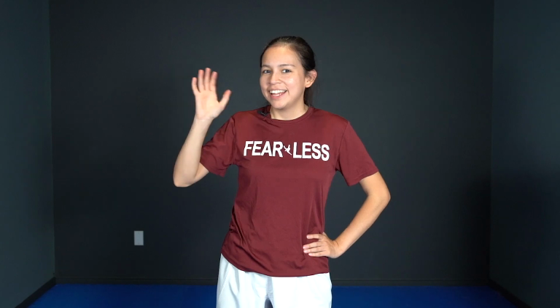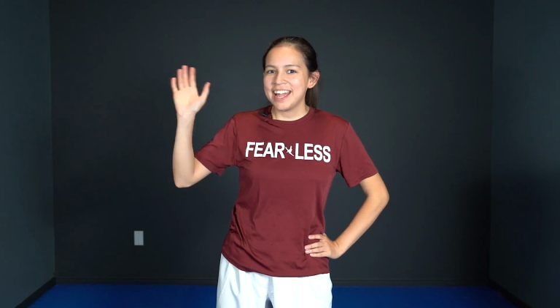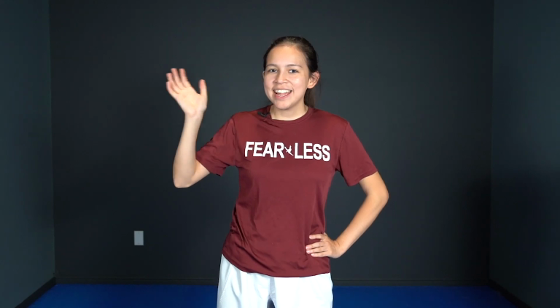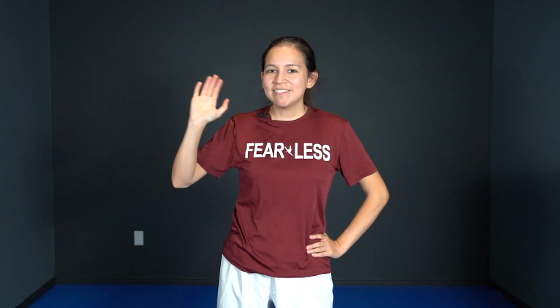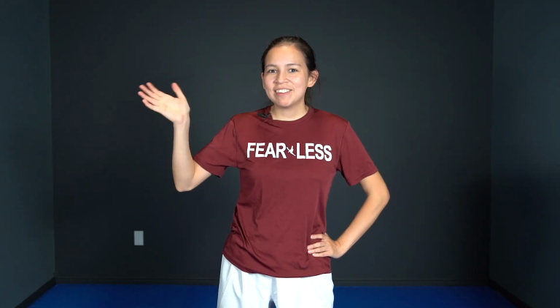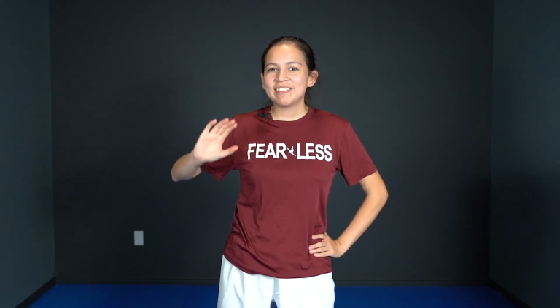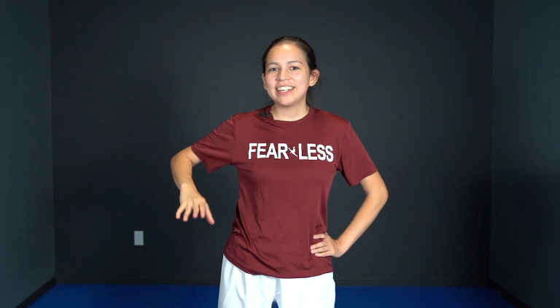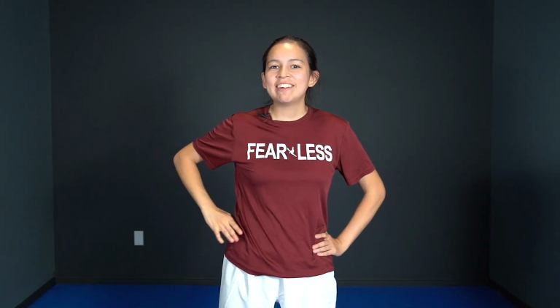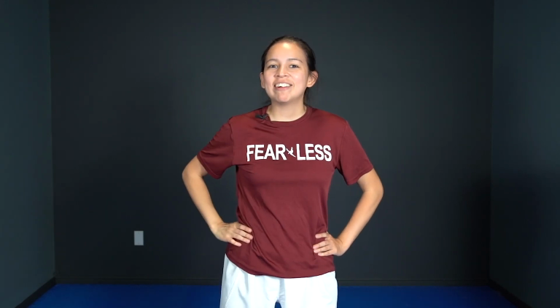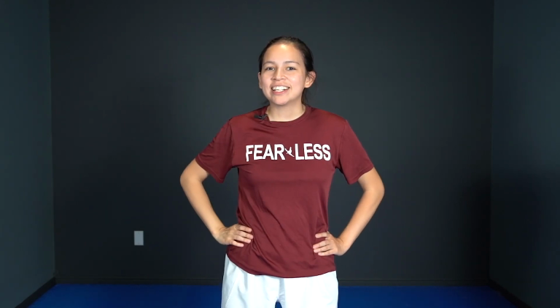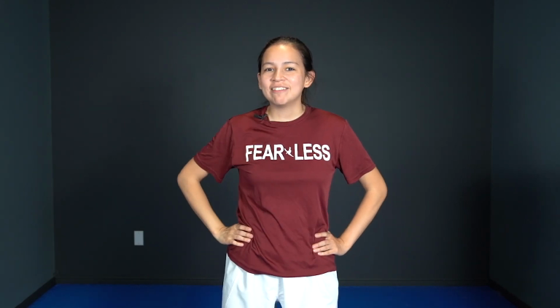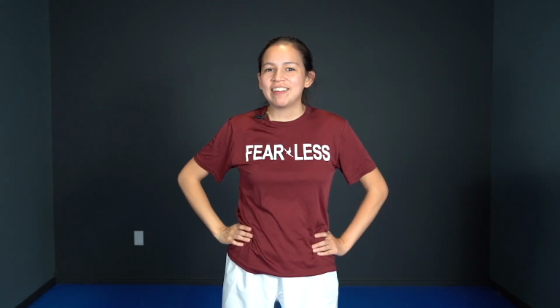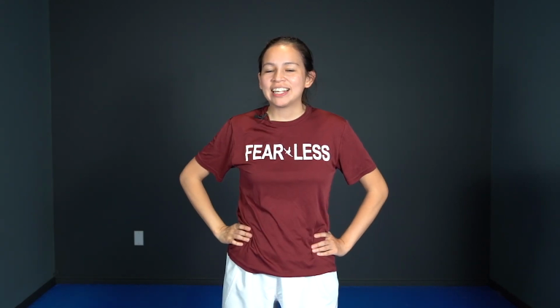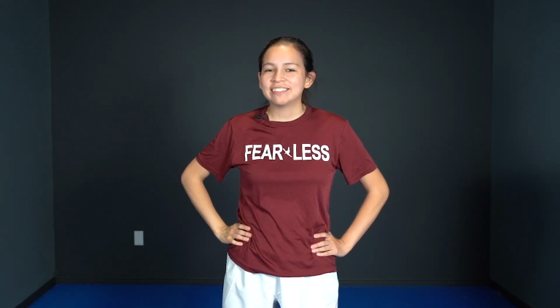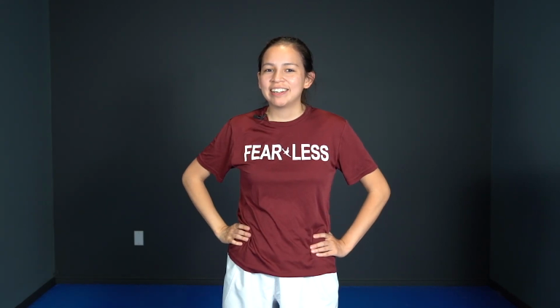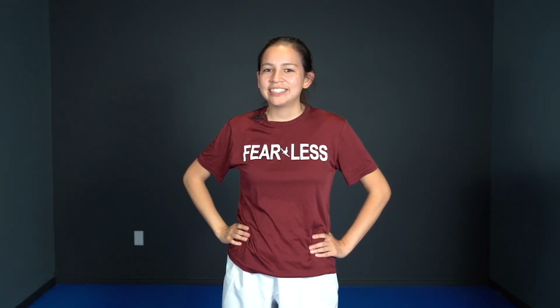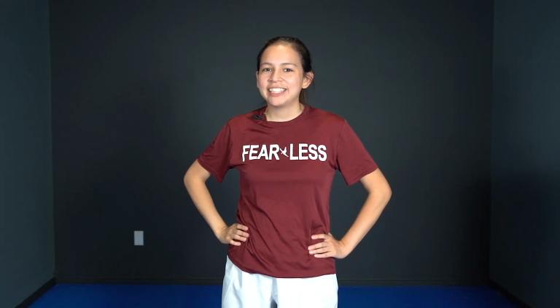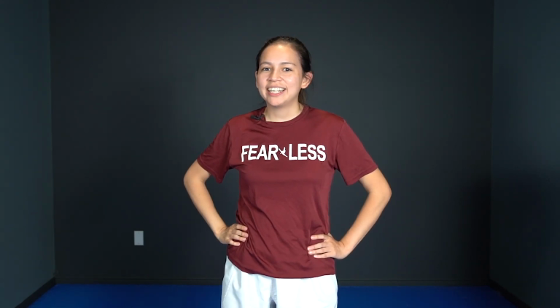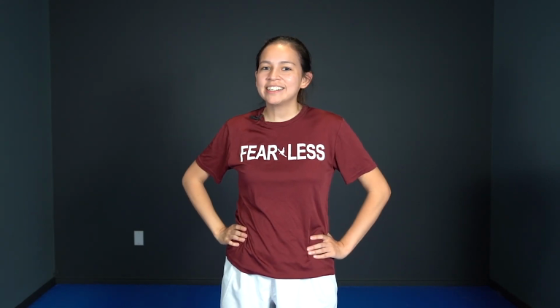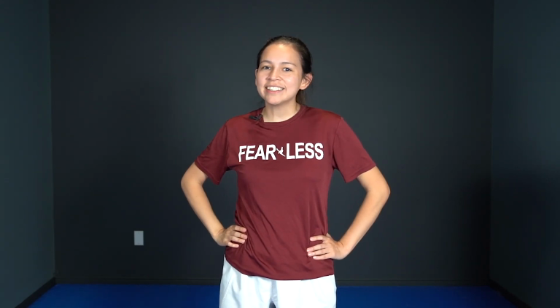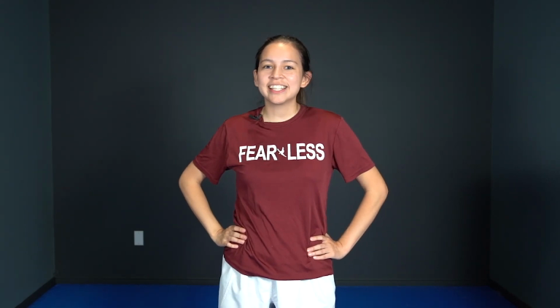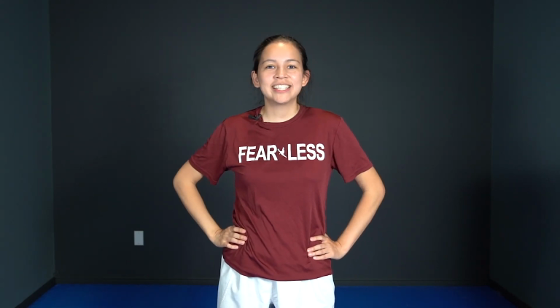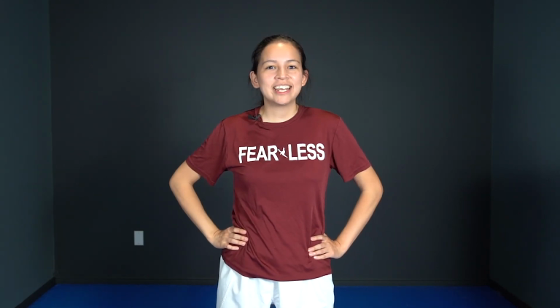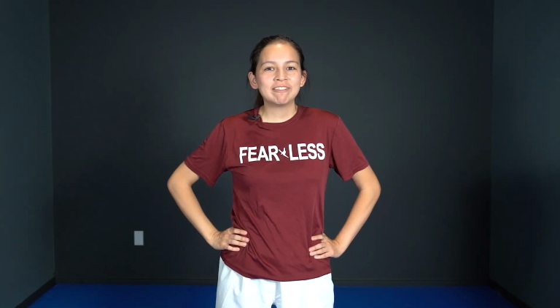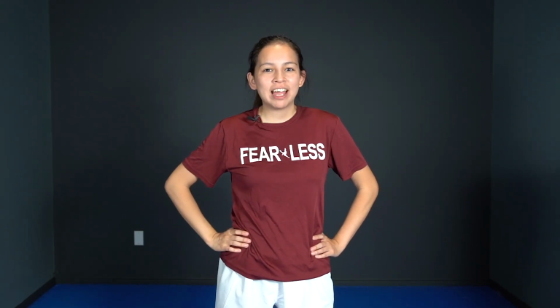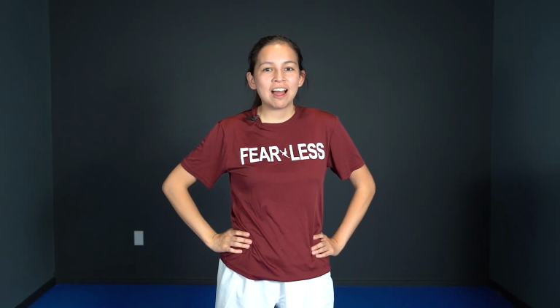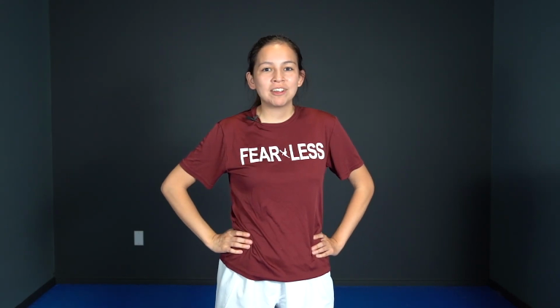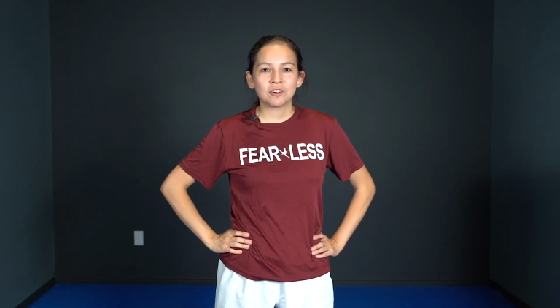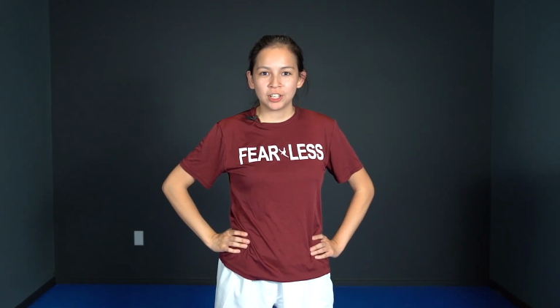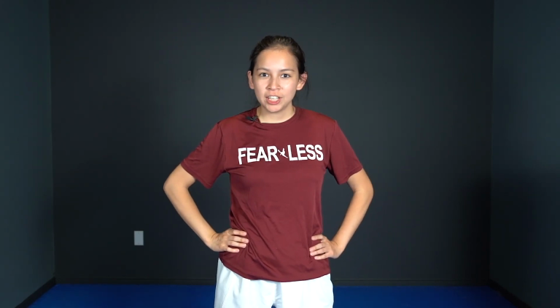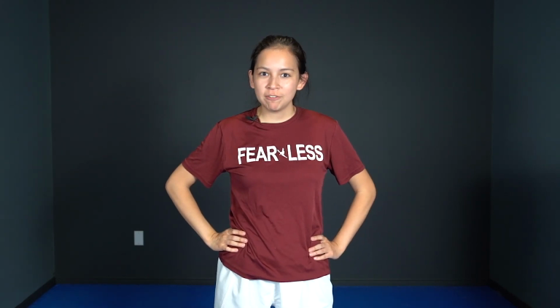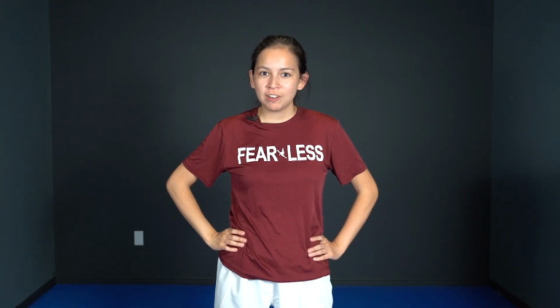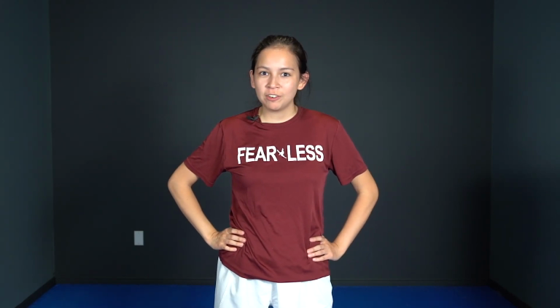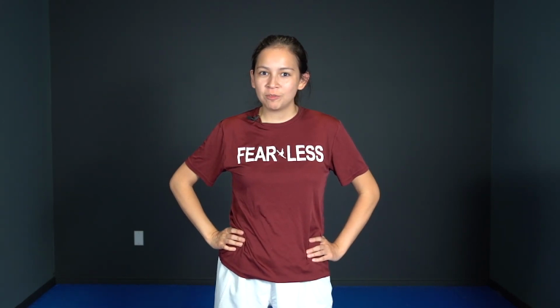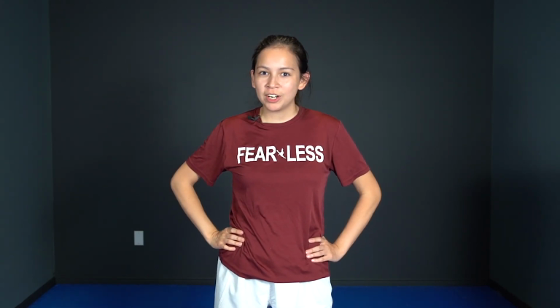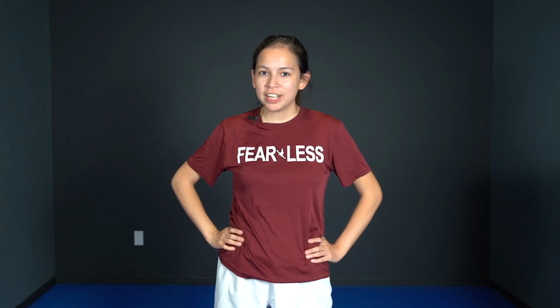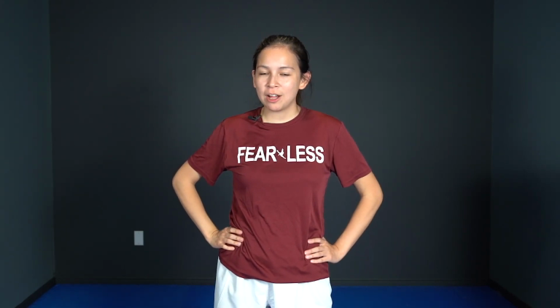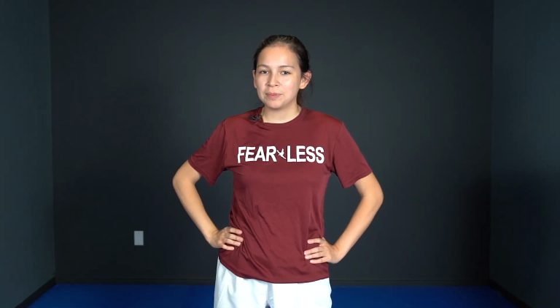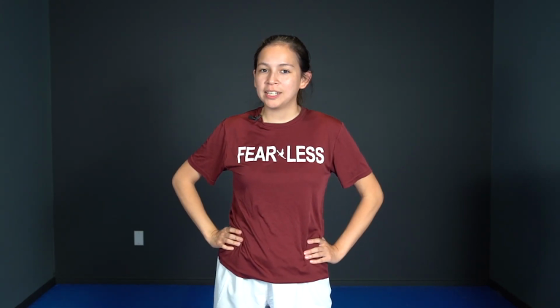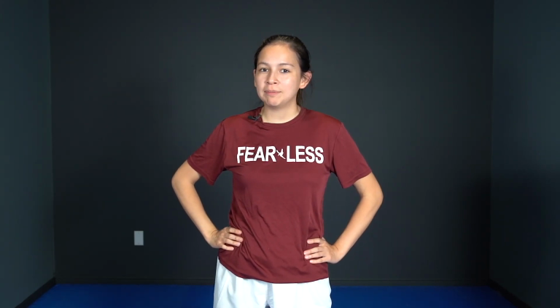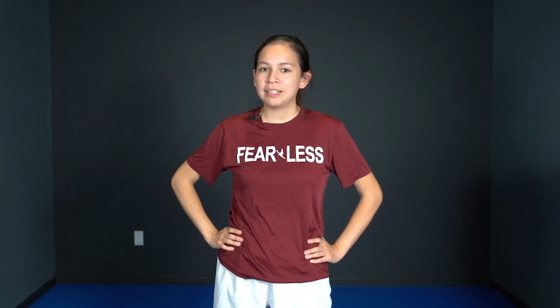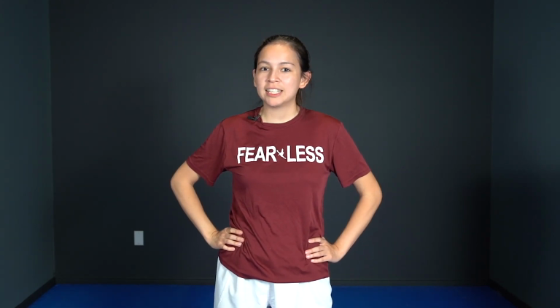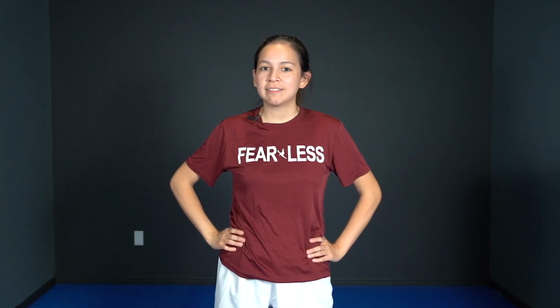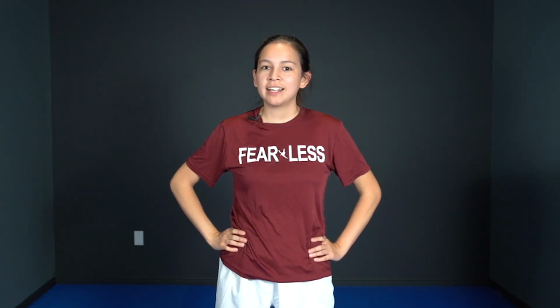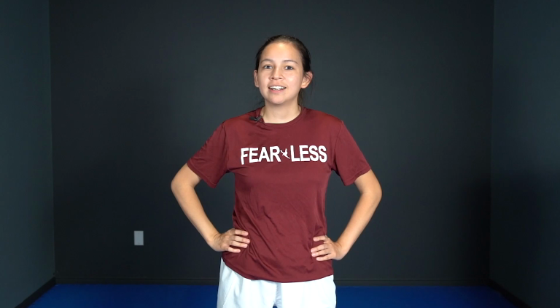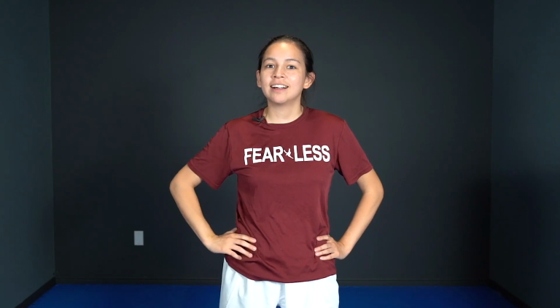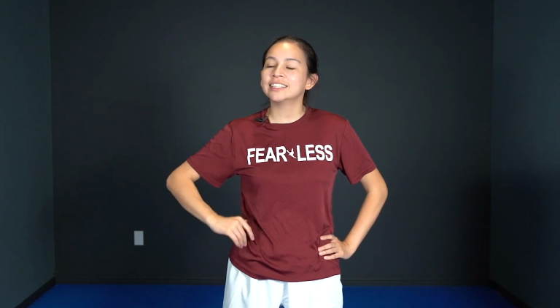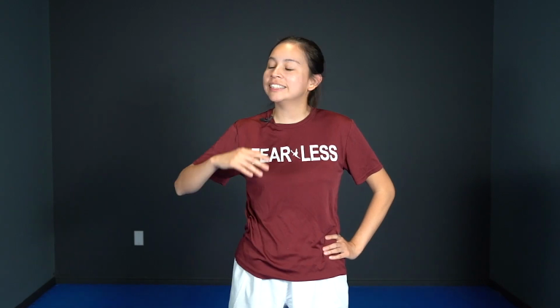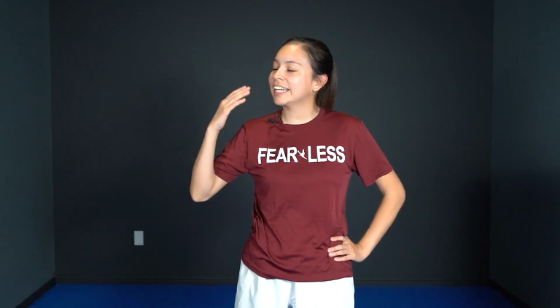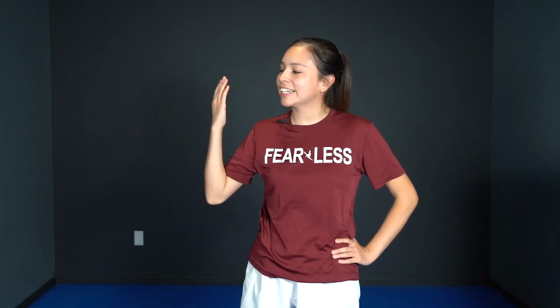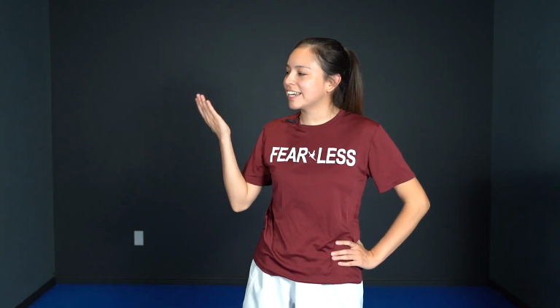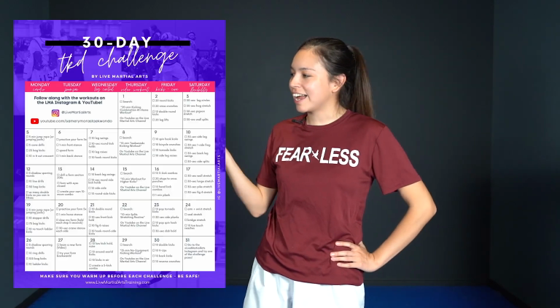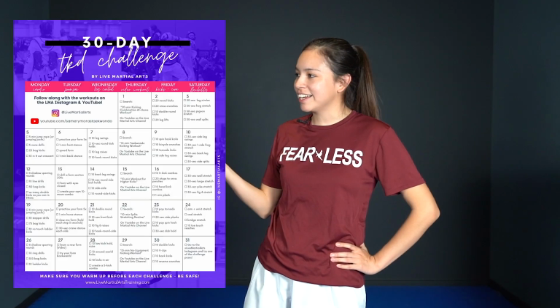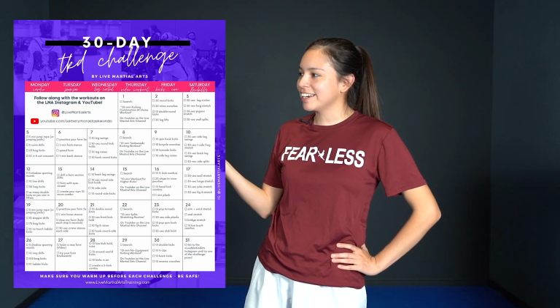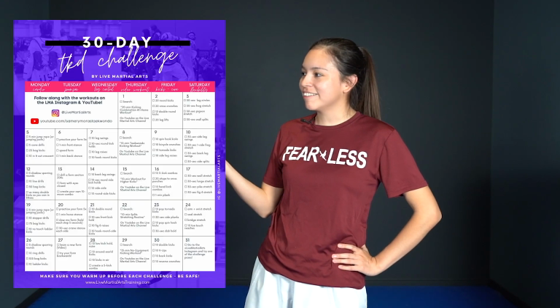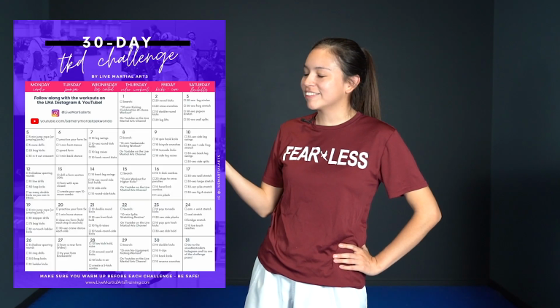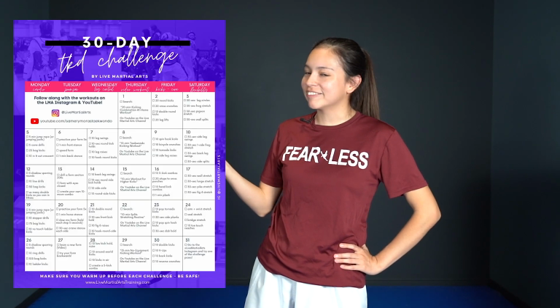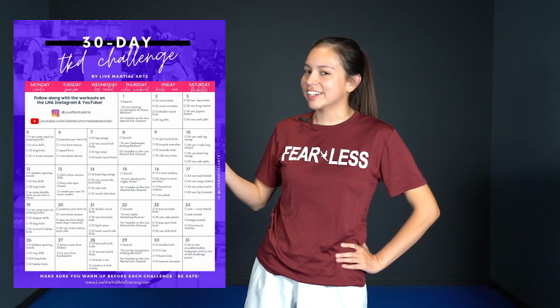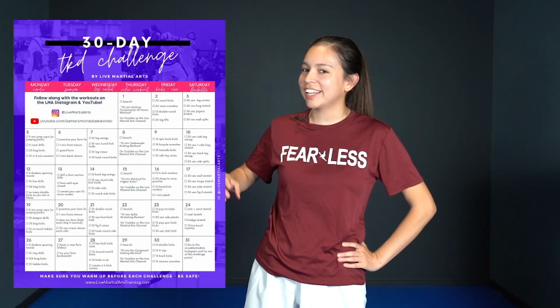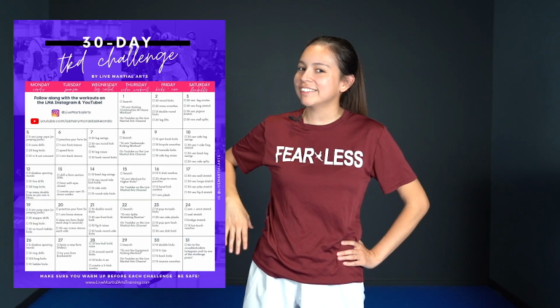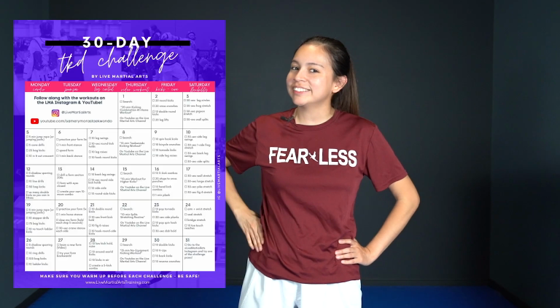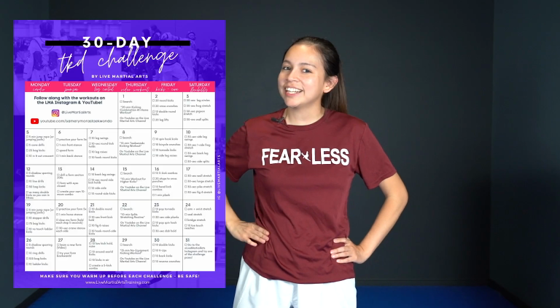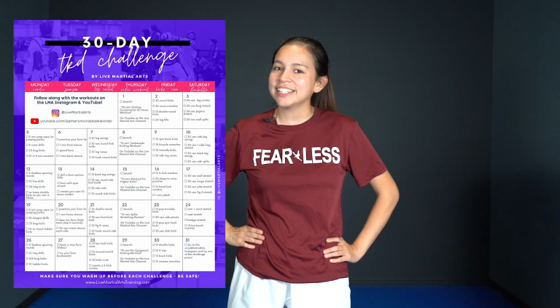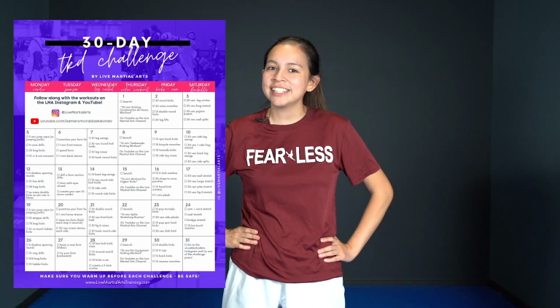Hey everybody! Welcome back to my channel. So today we have a really fun workout plan because we are on day nine of the workout challenge.